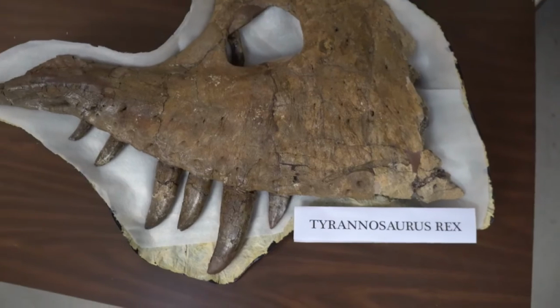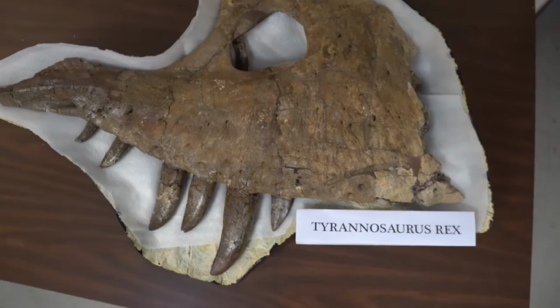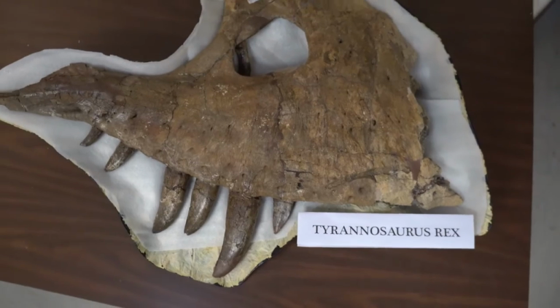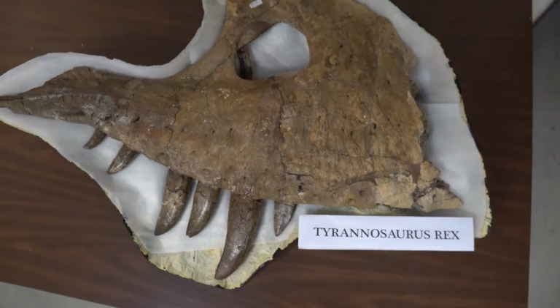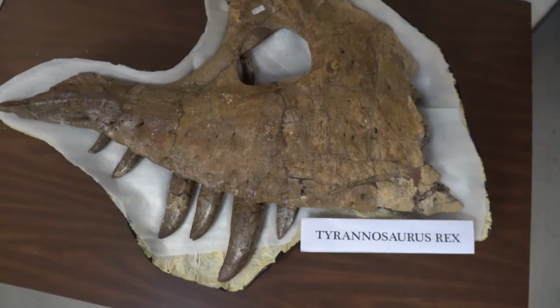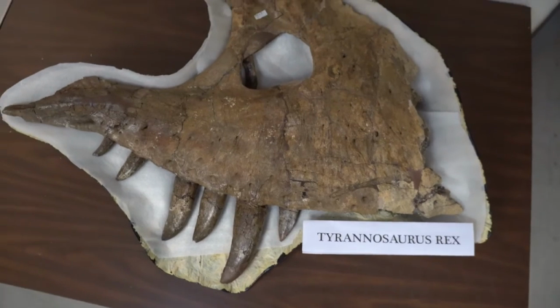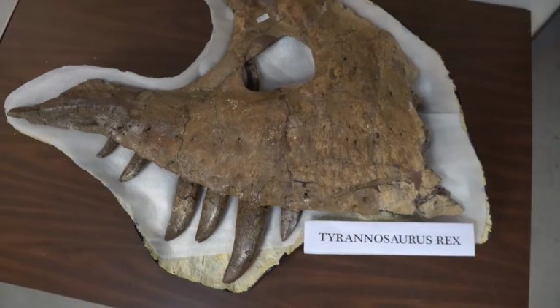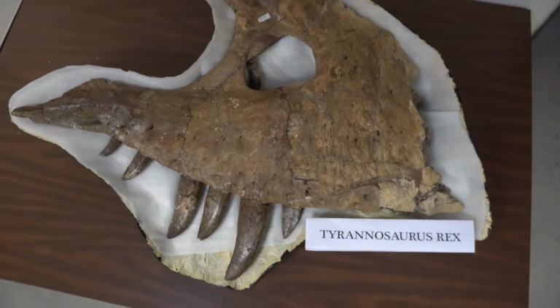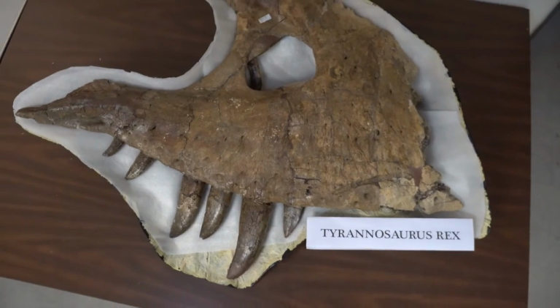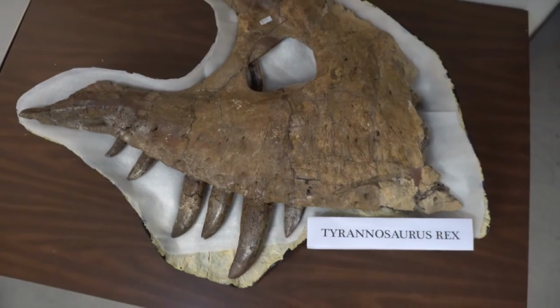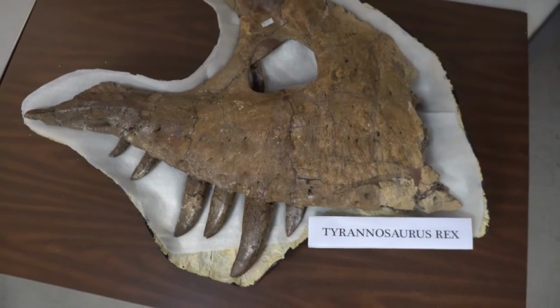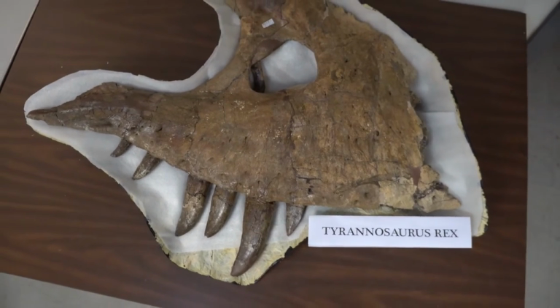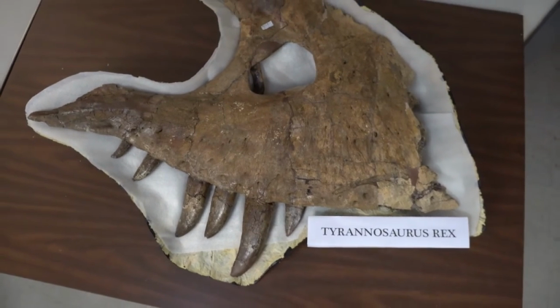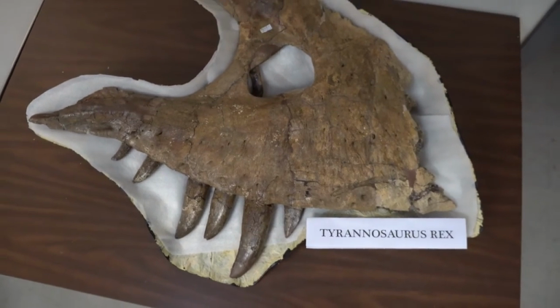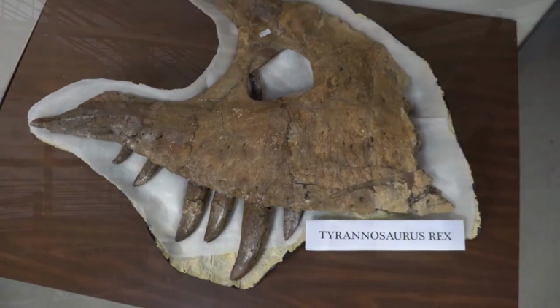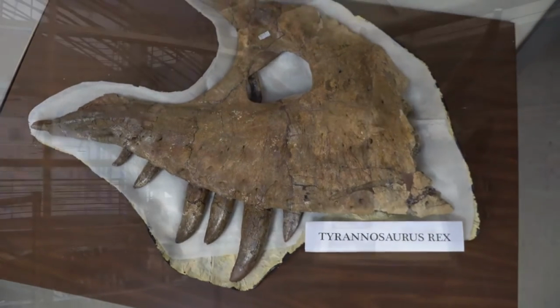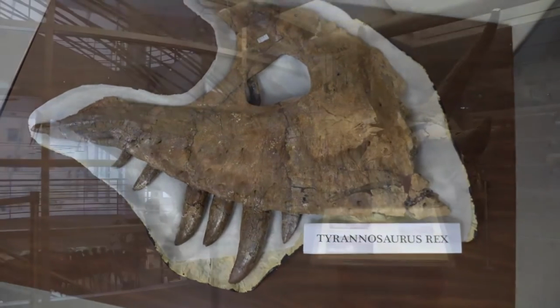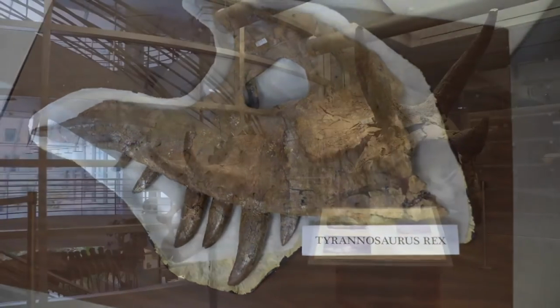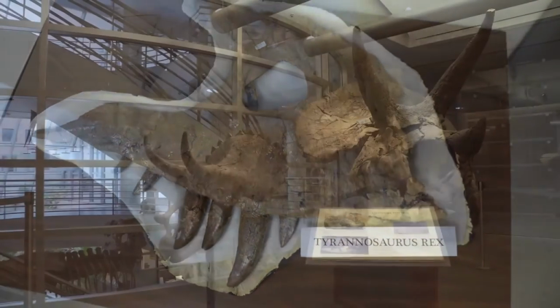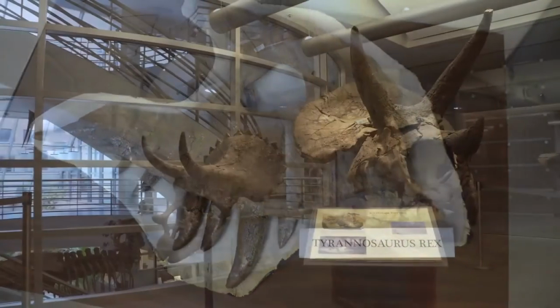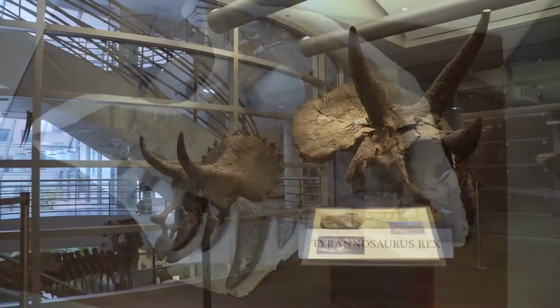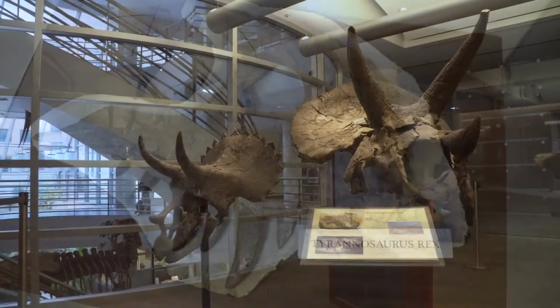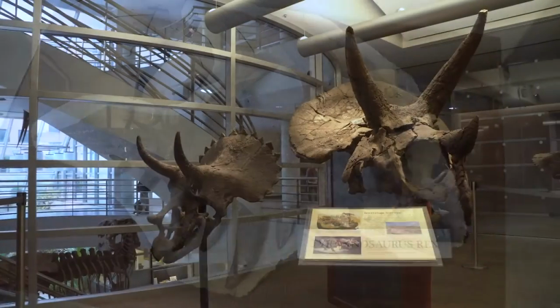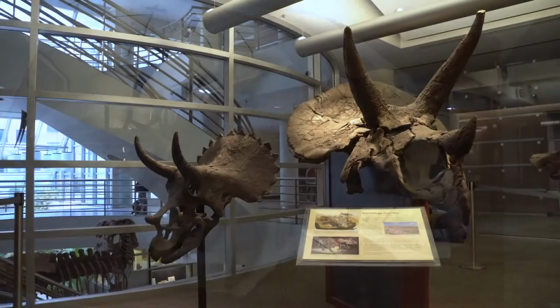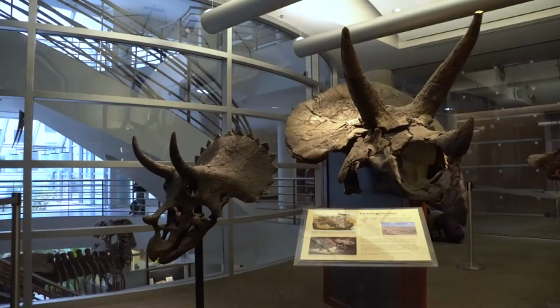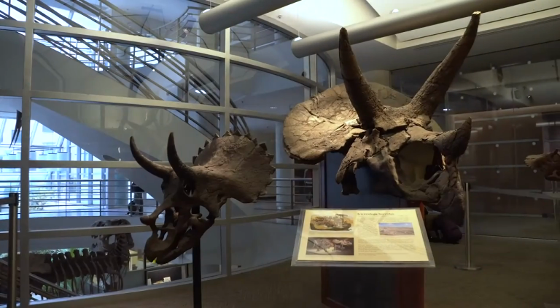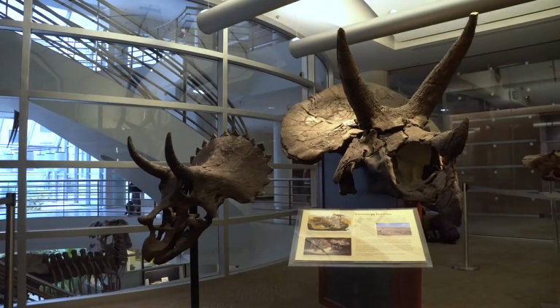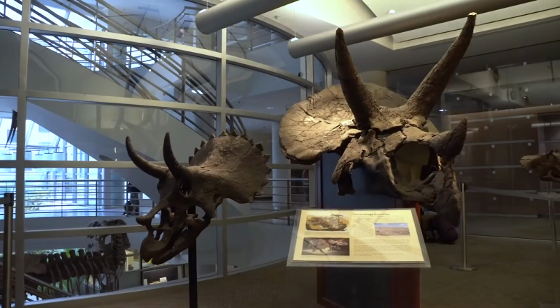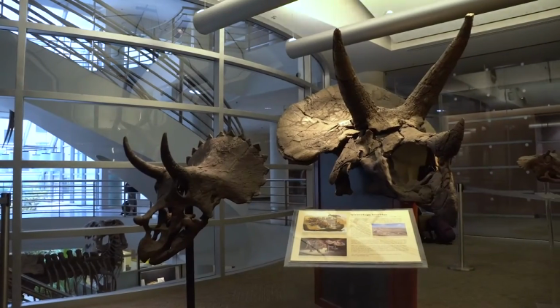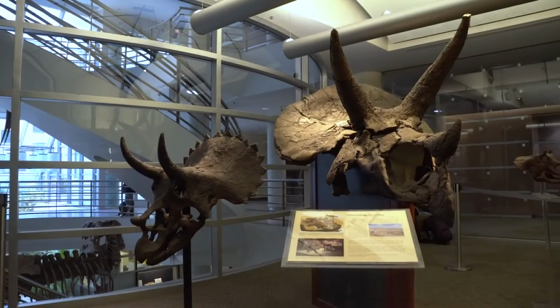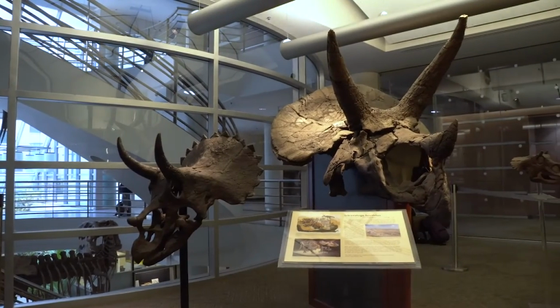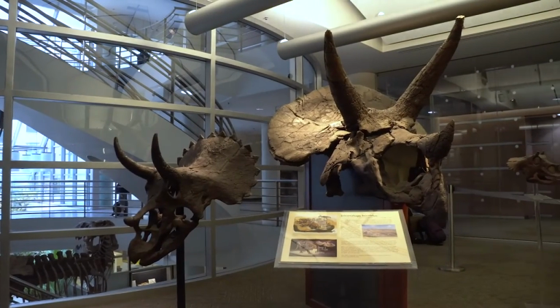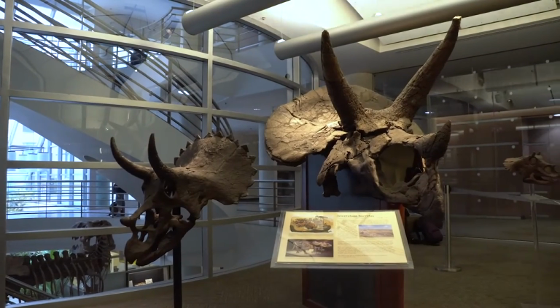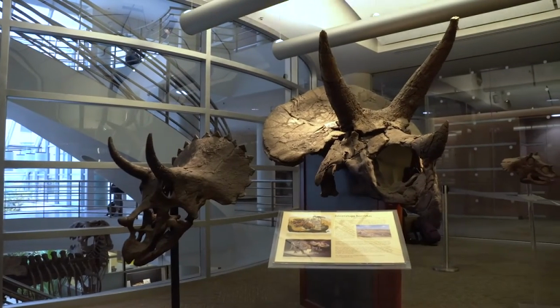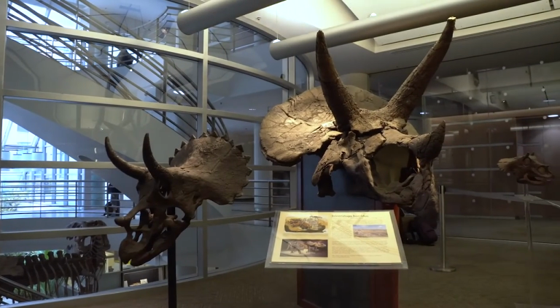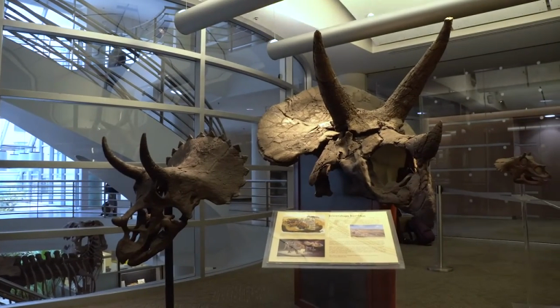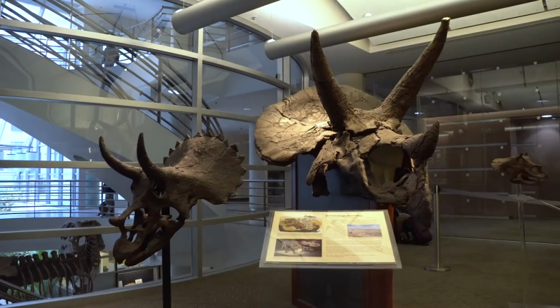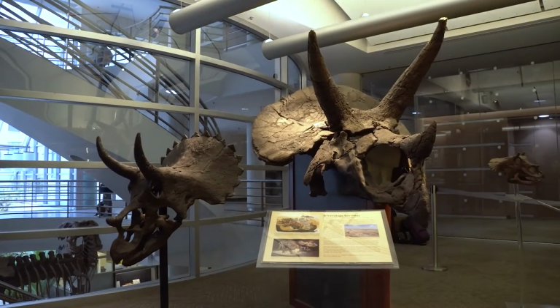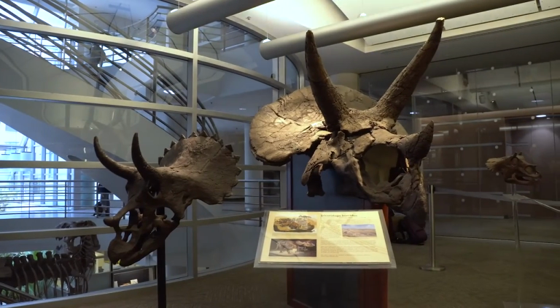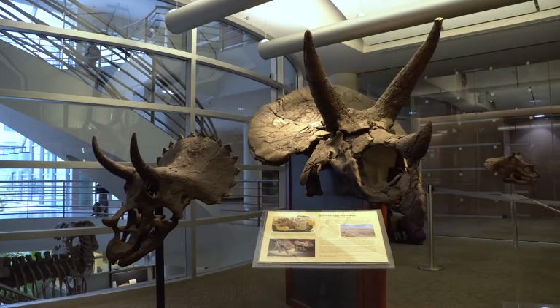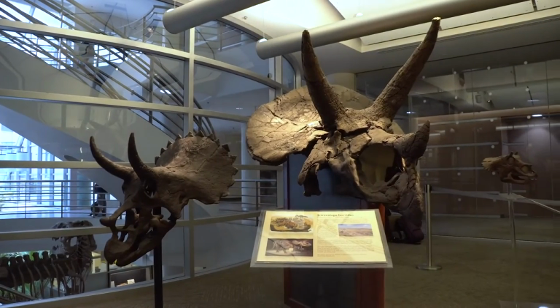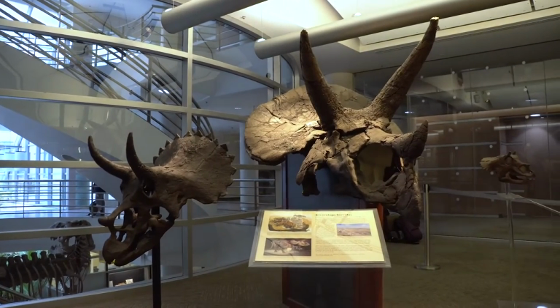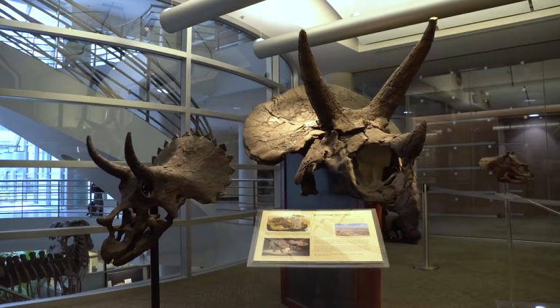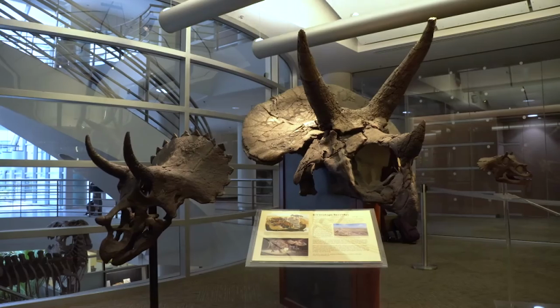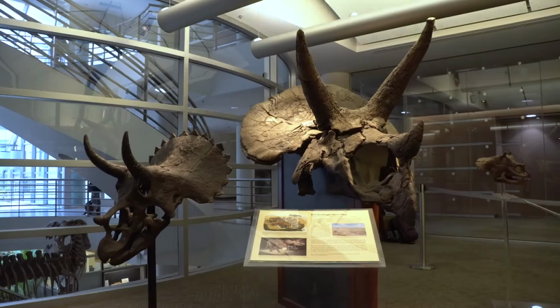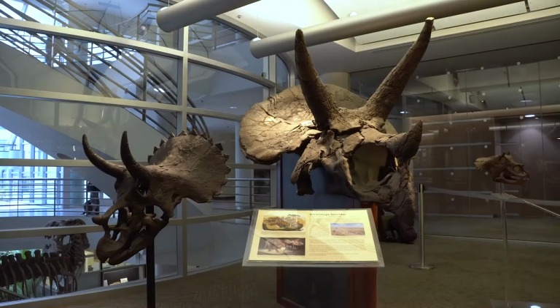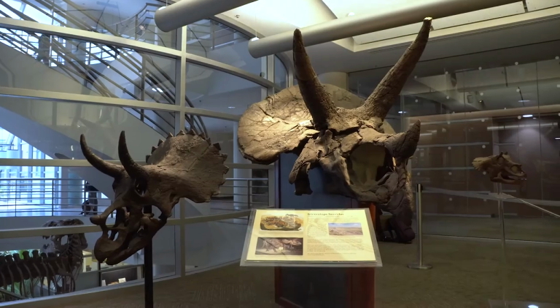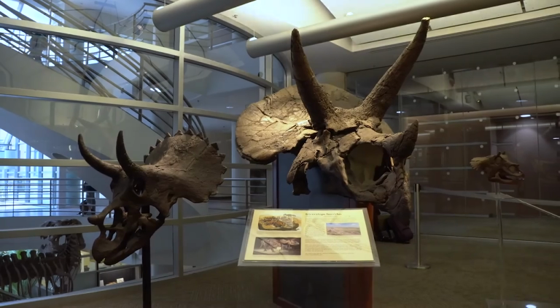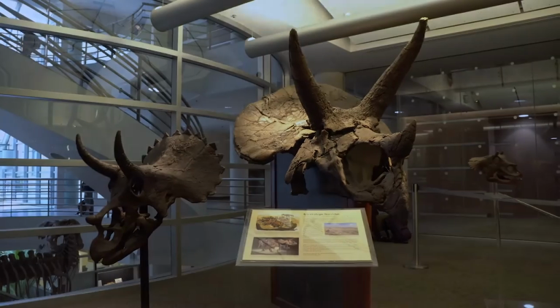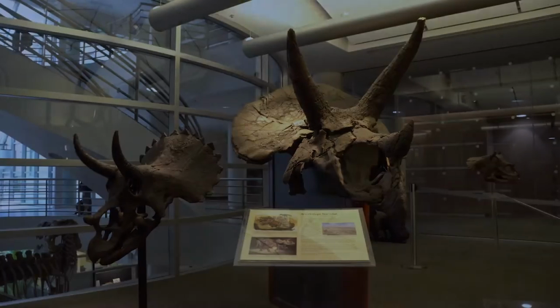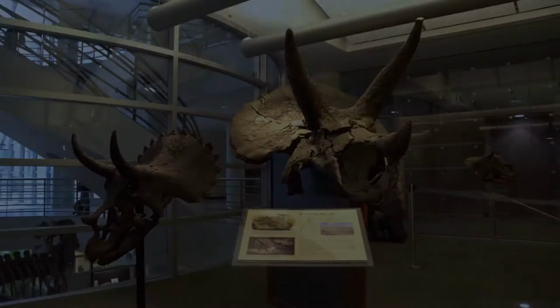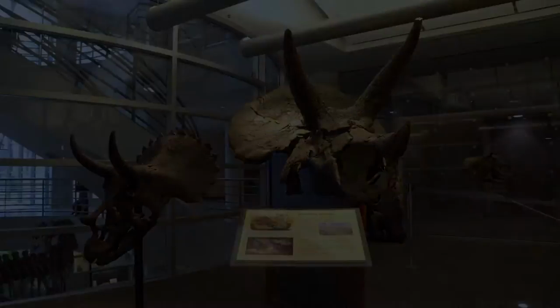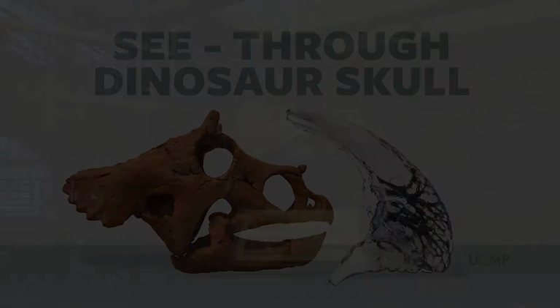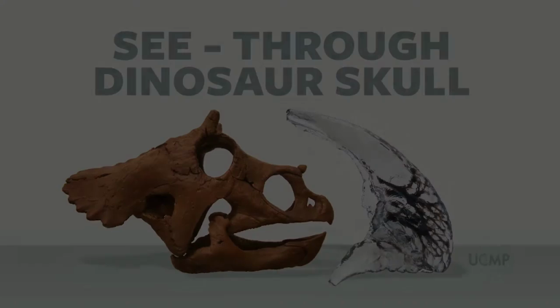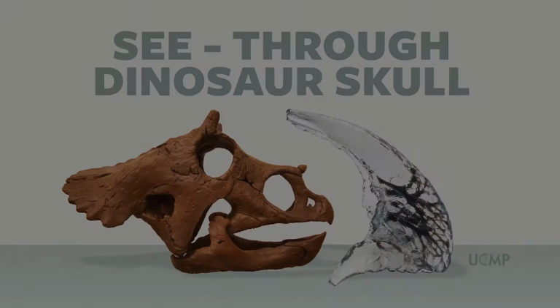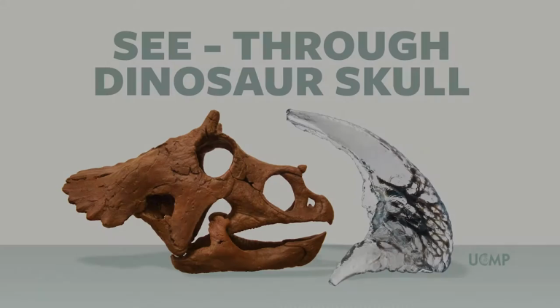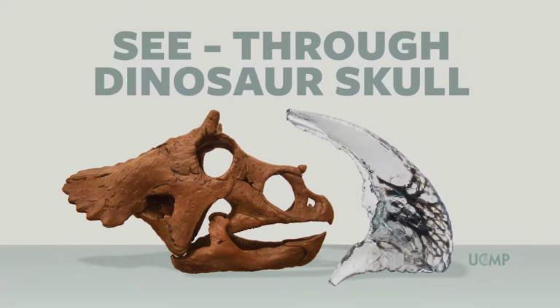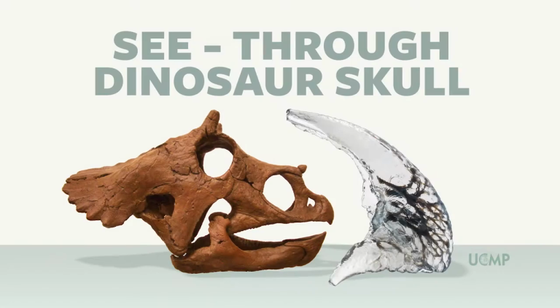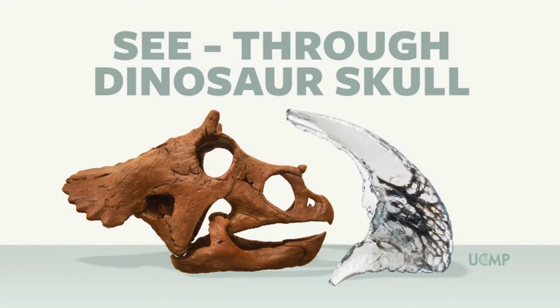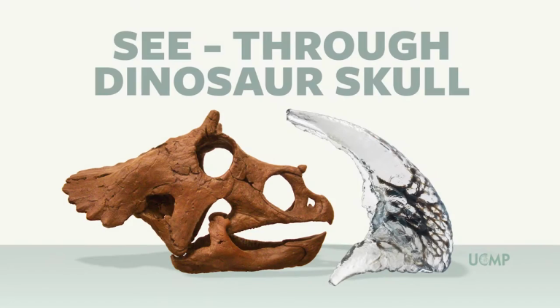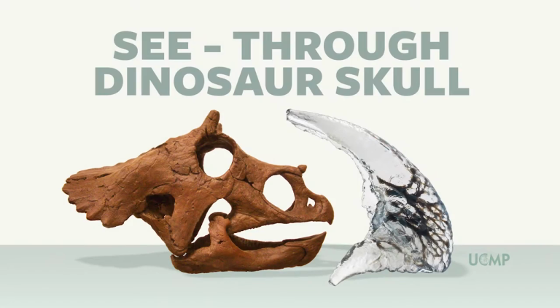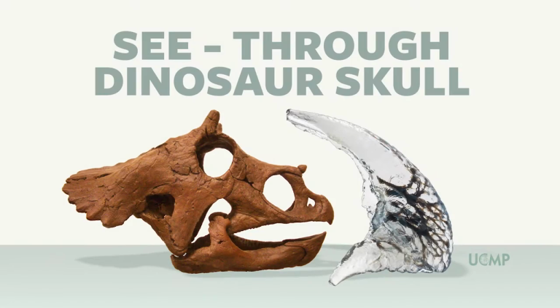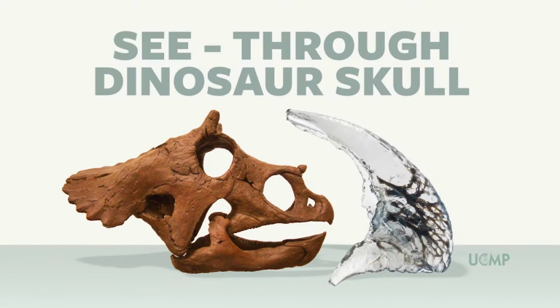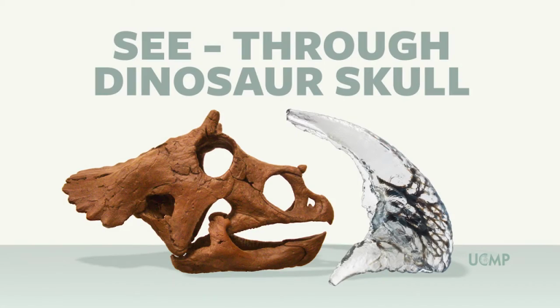And now we are really excited to add to our exhibits. Please help us make the first ever see-through dinosaur skull.